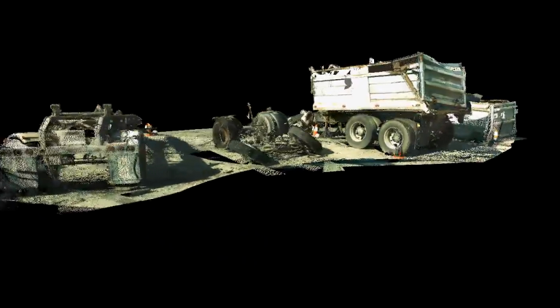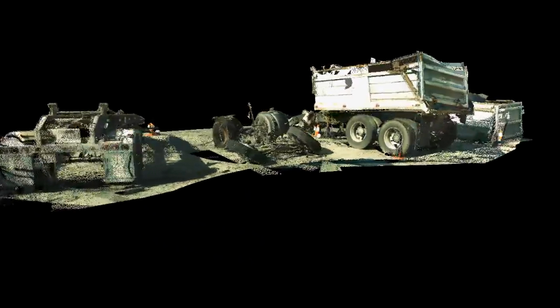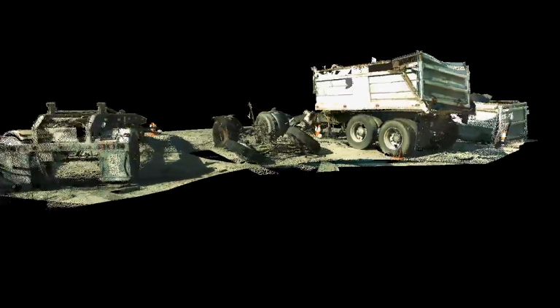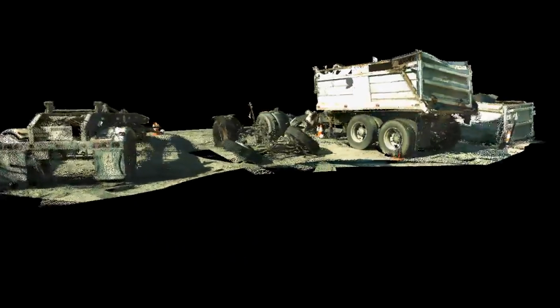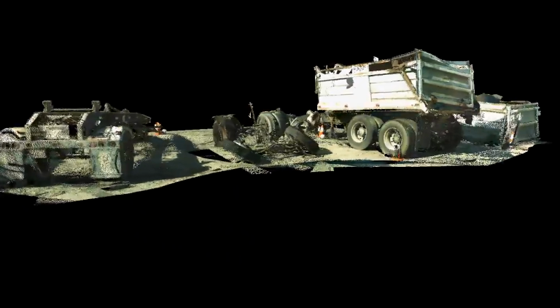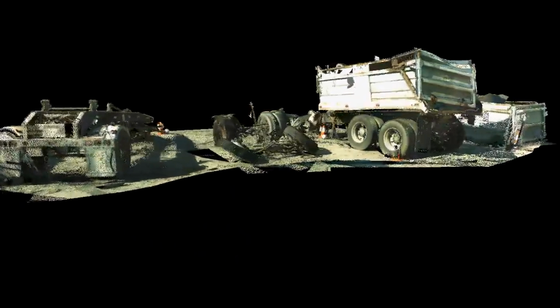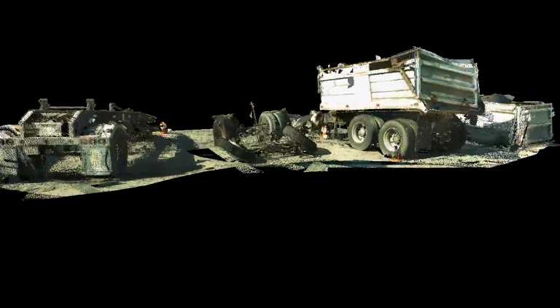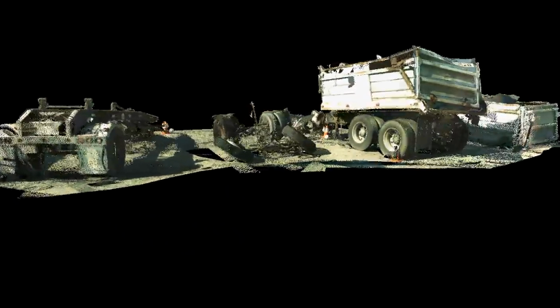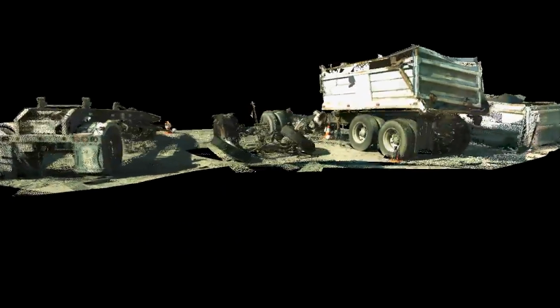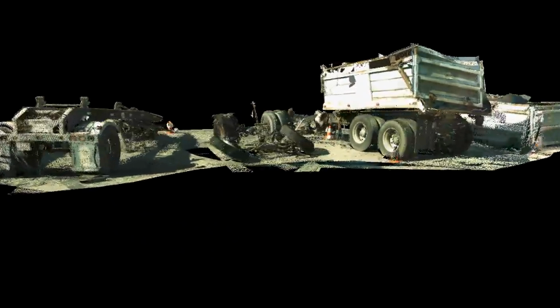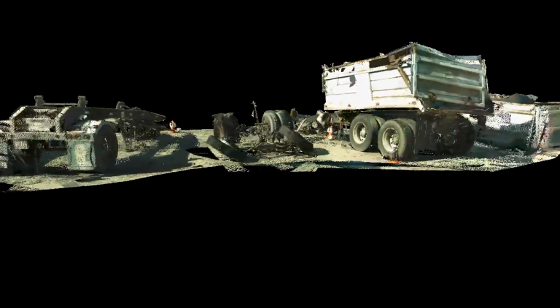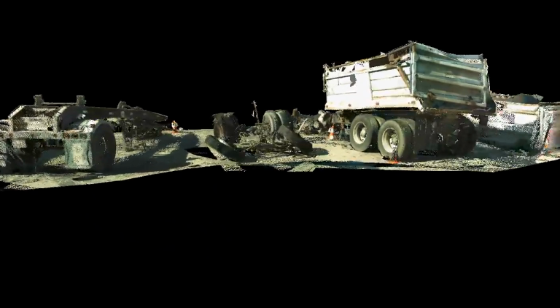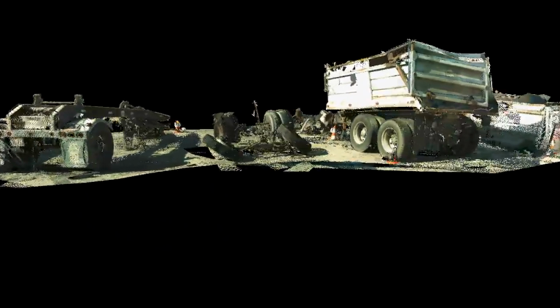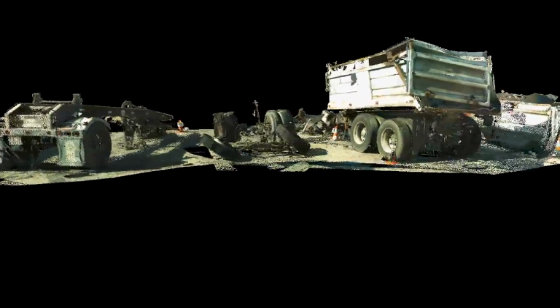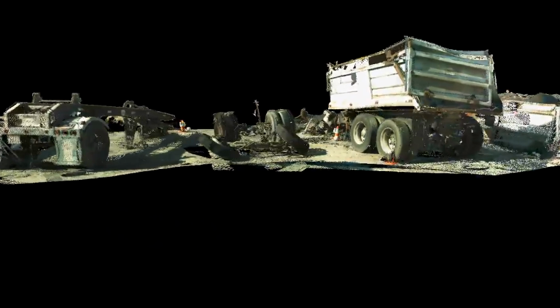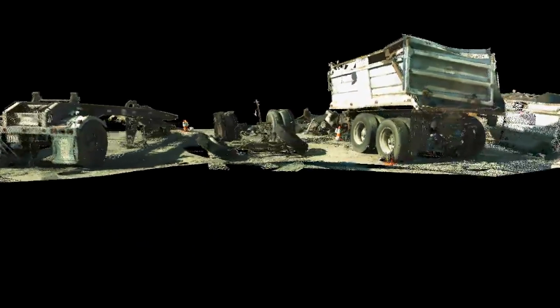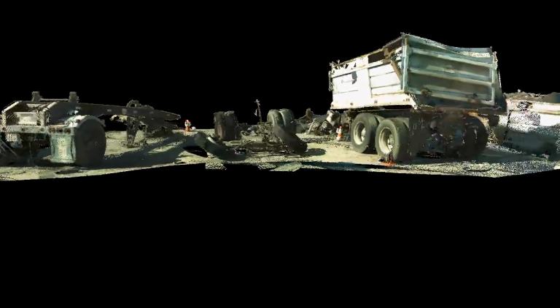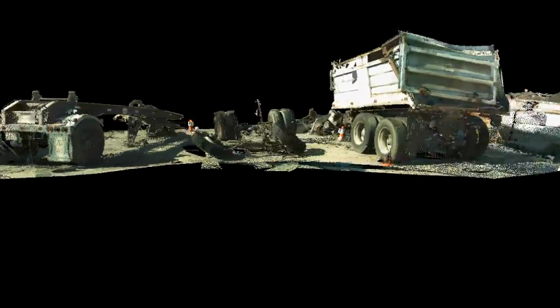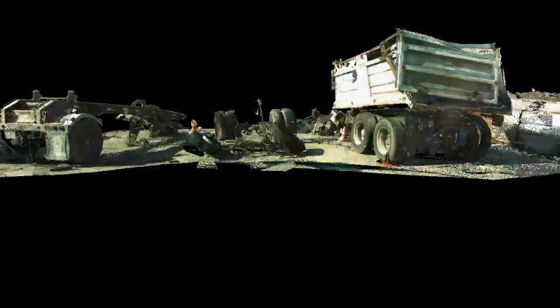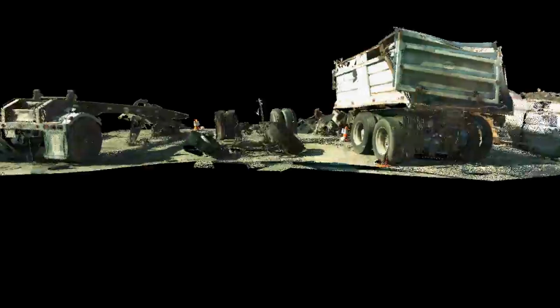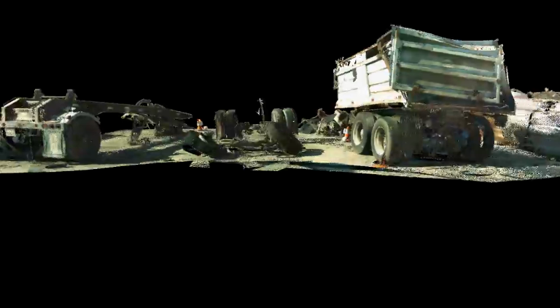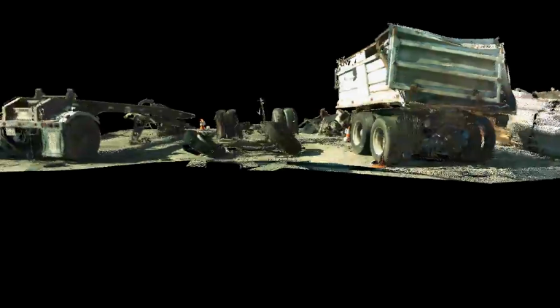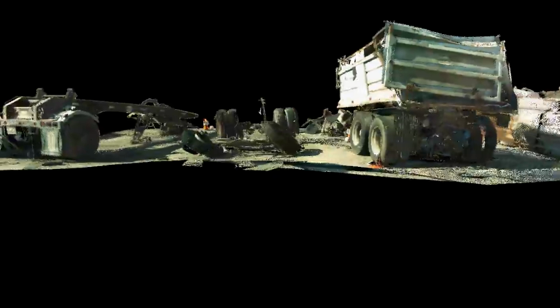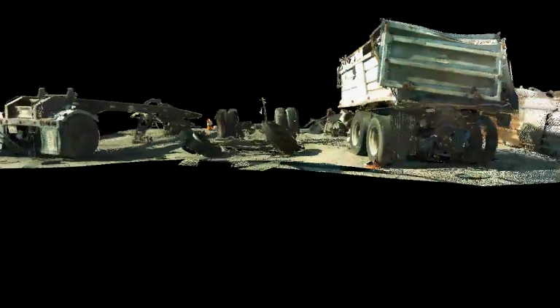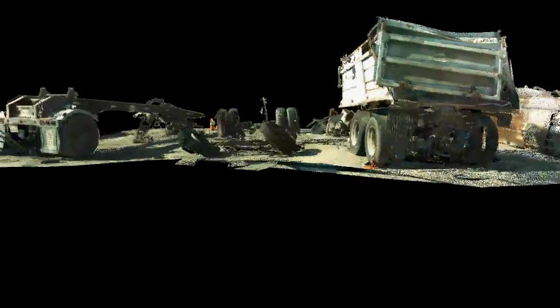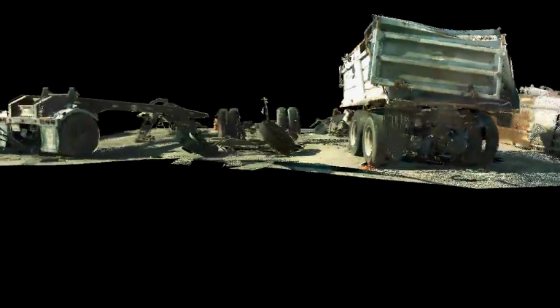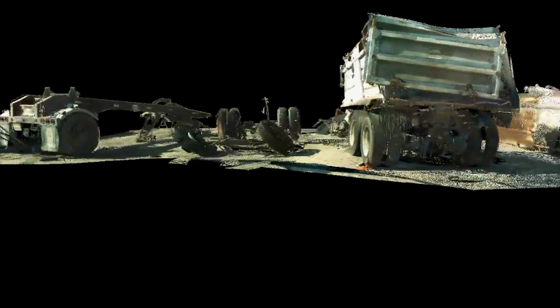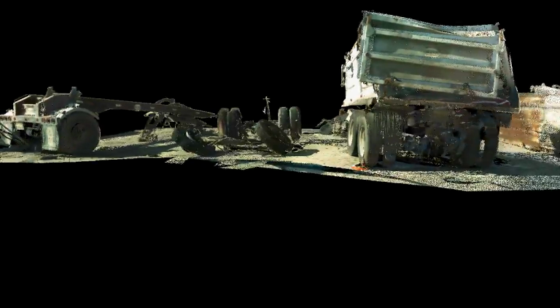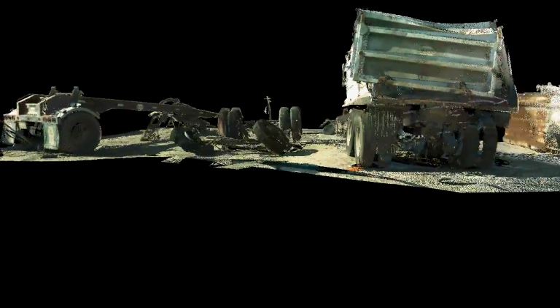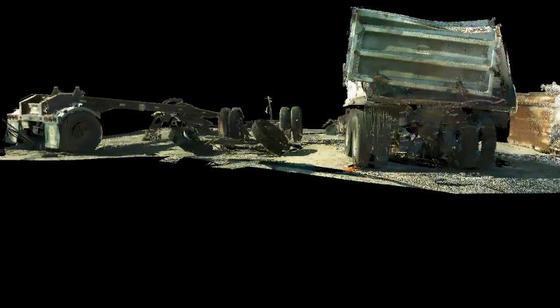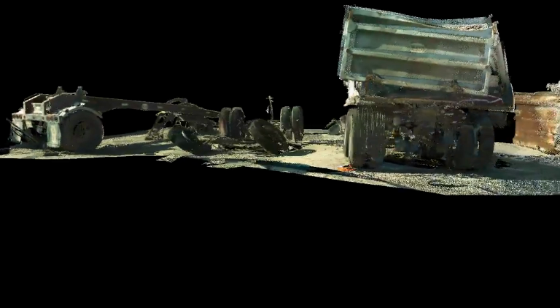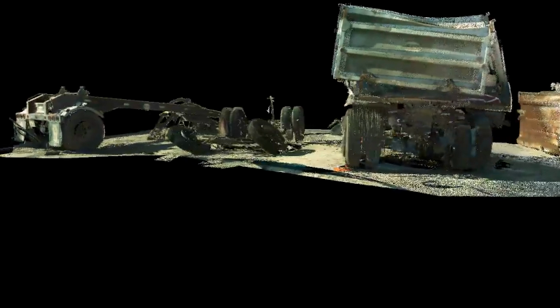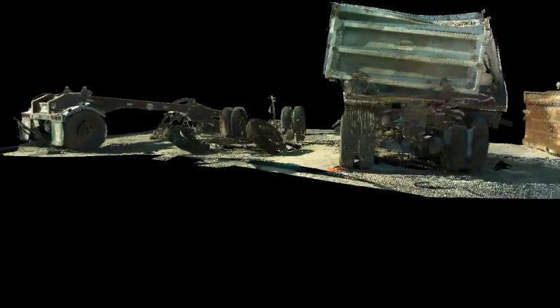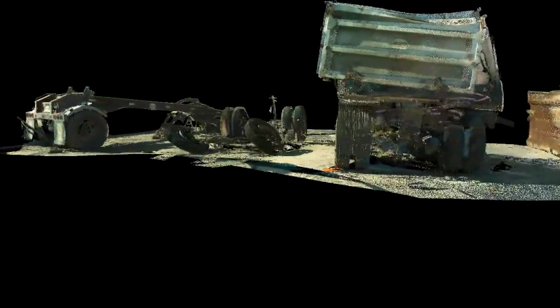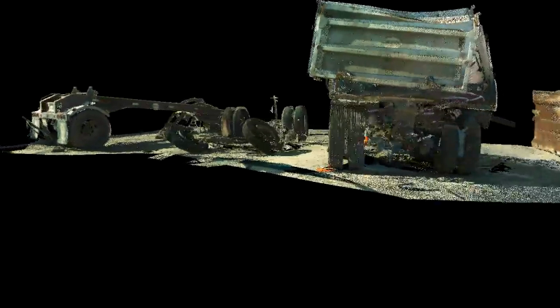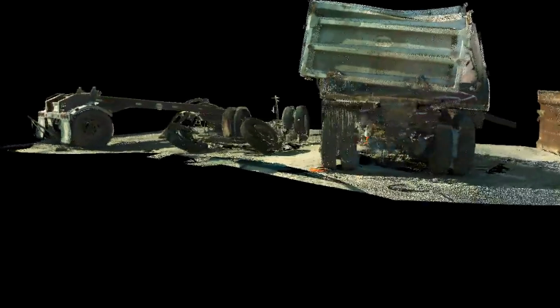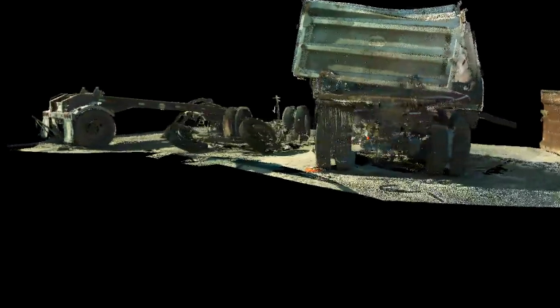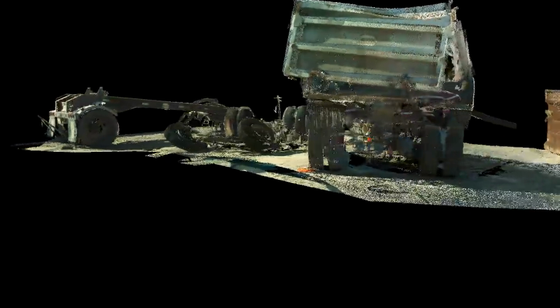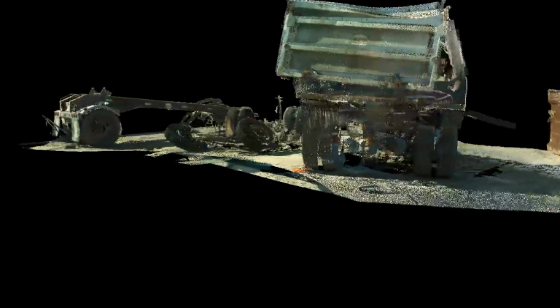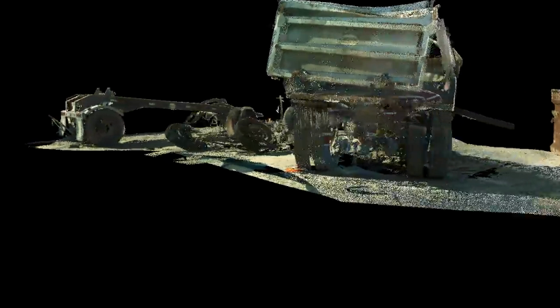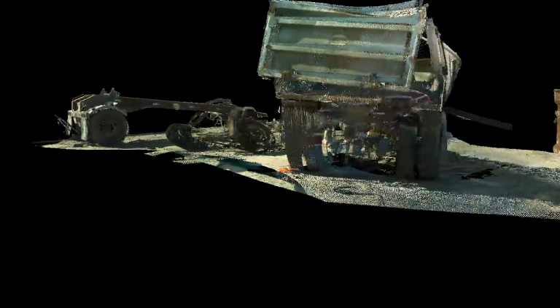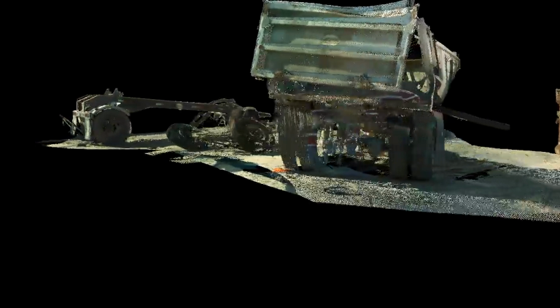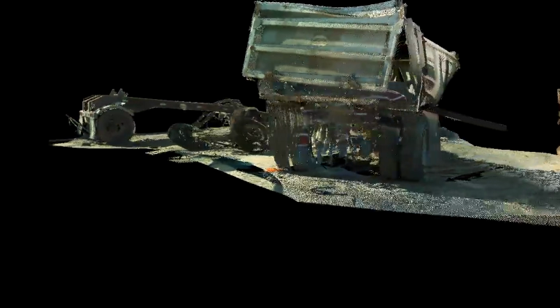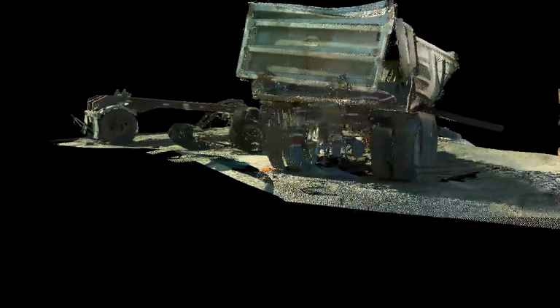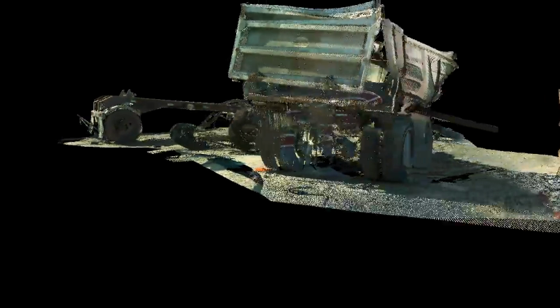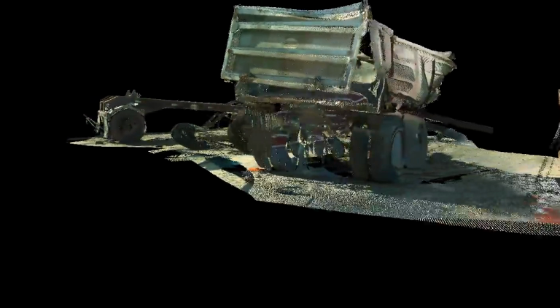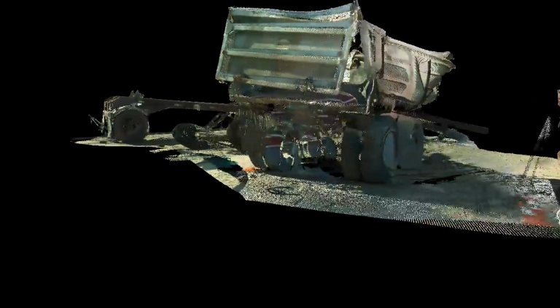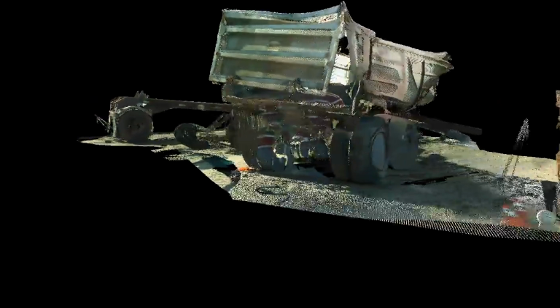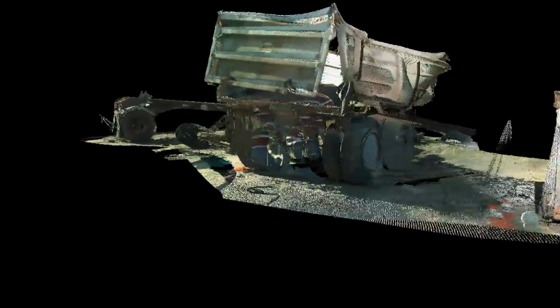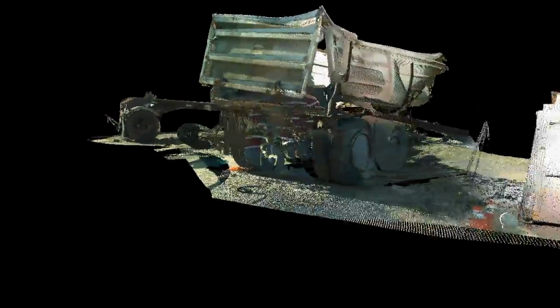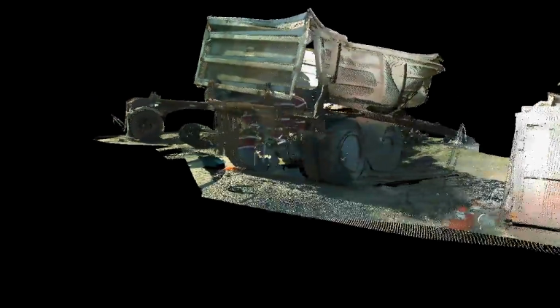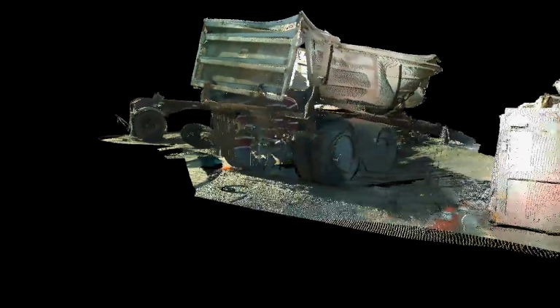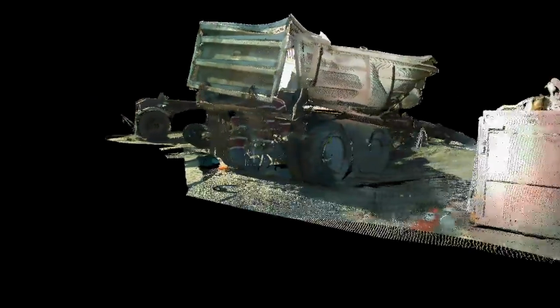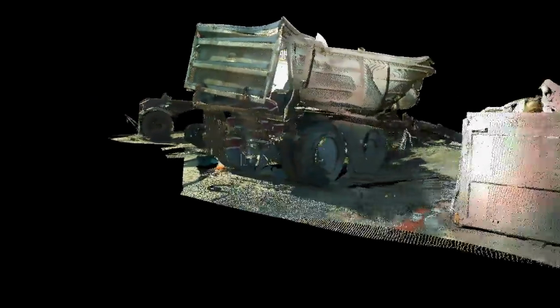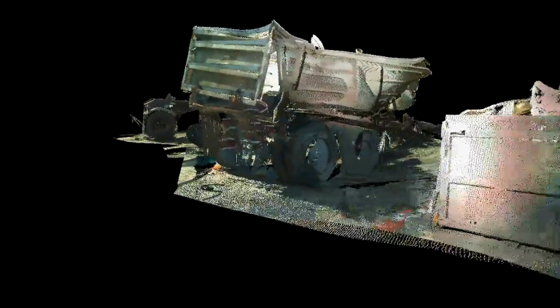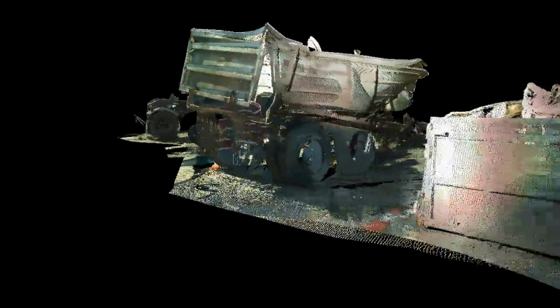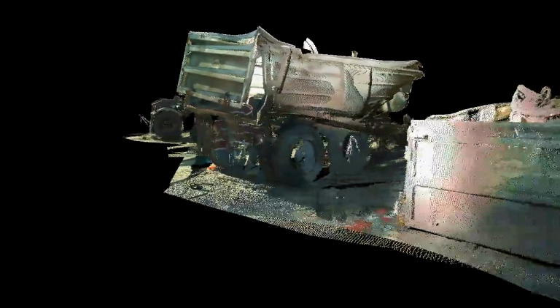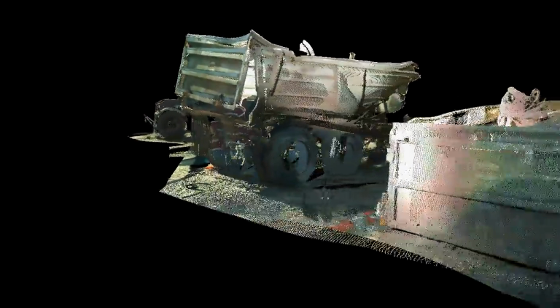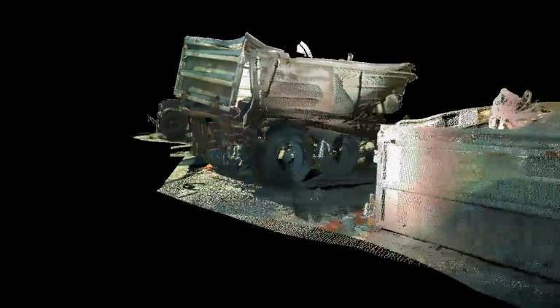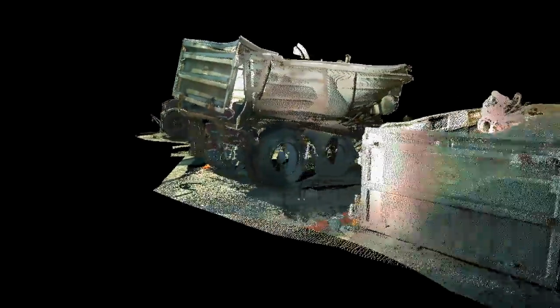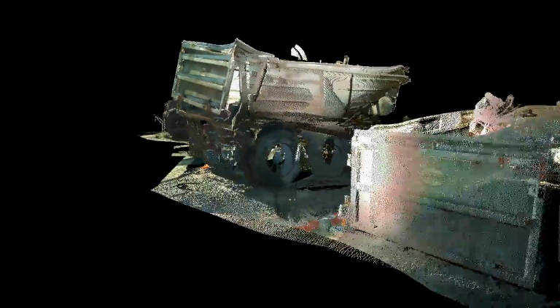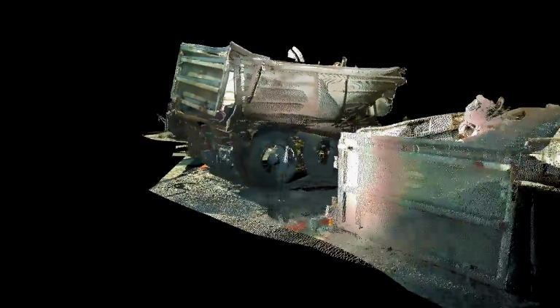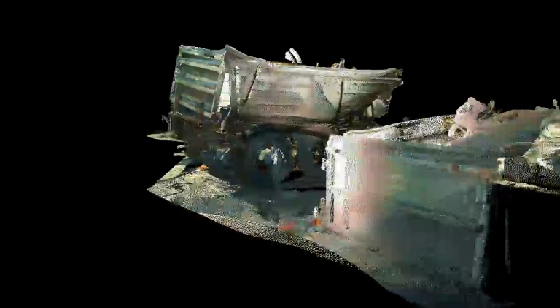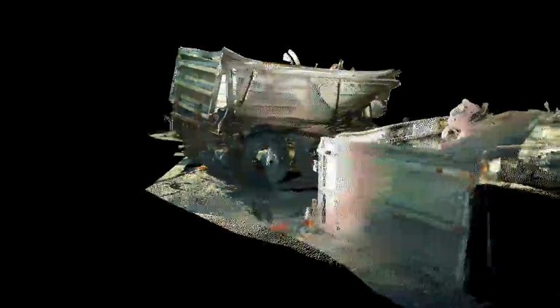These truck trailers were all that was left of a high-speed double-trailer big rig that careened into several vehicles in an intersection in Malibu.